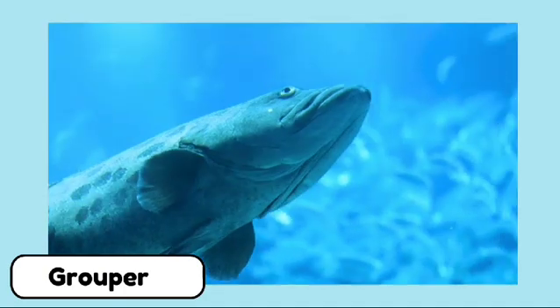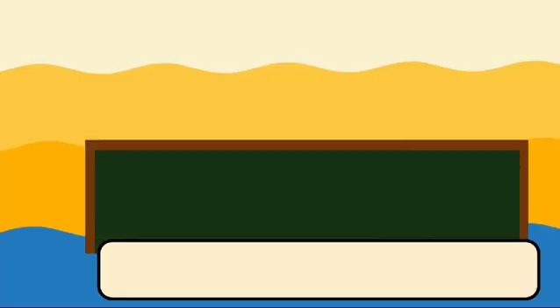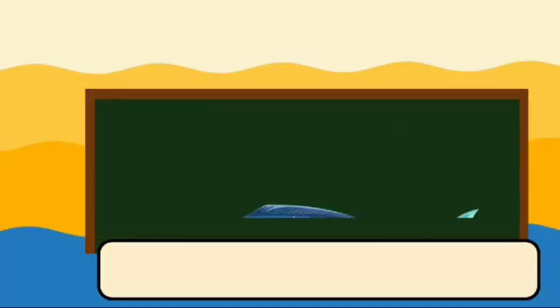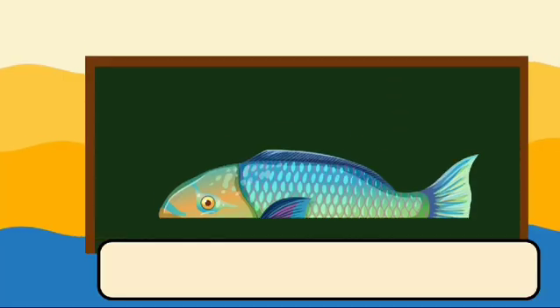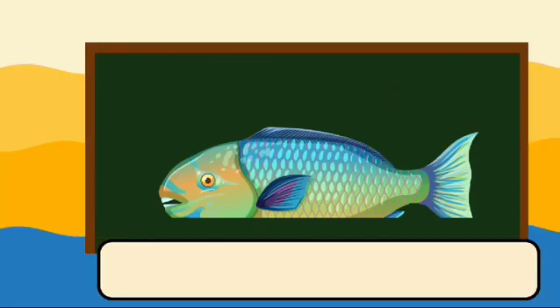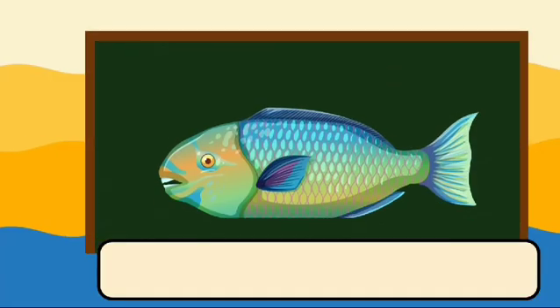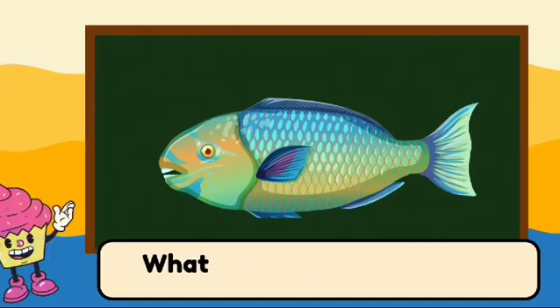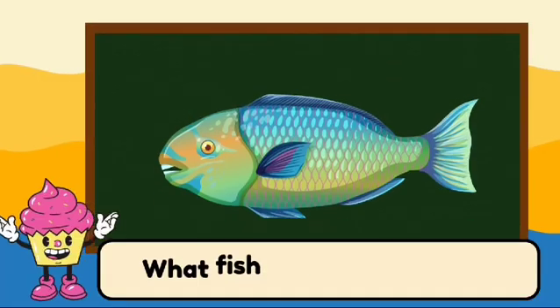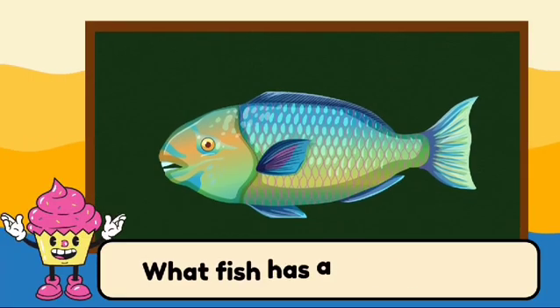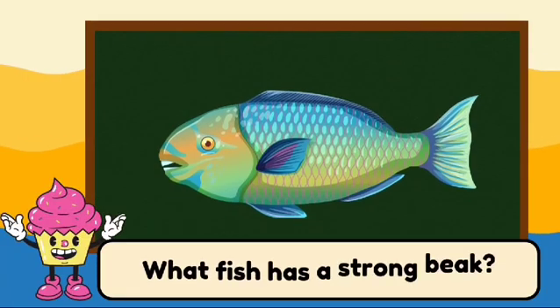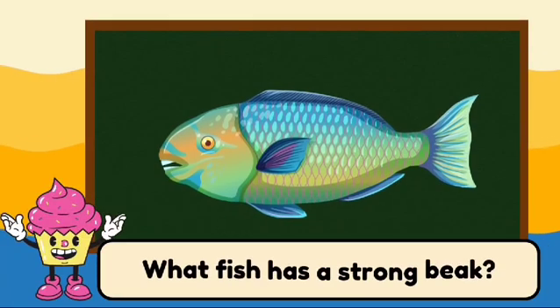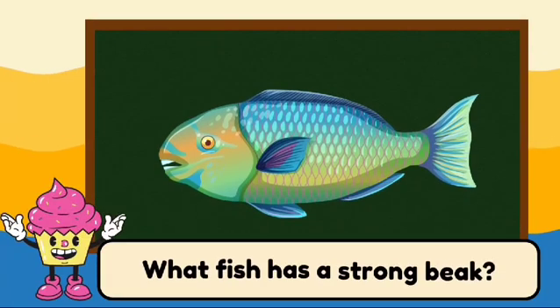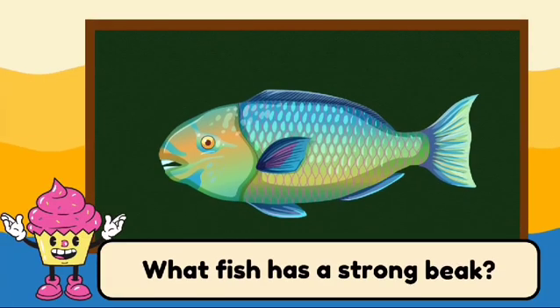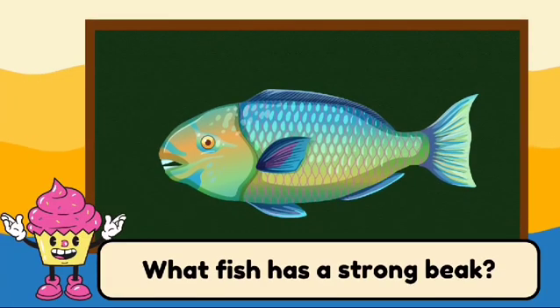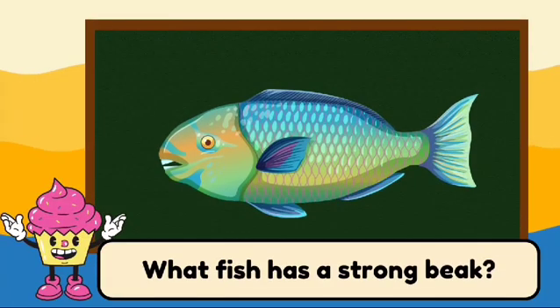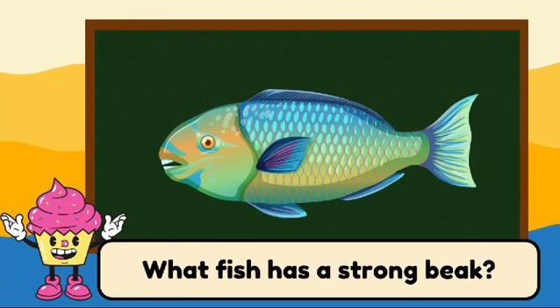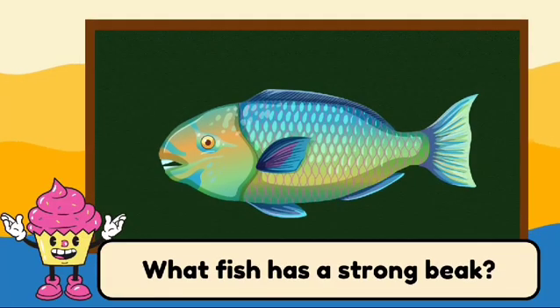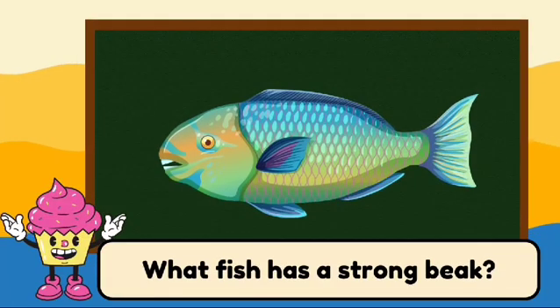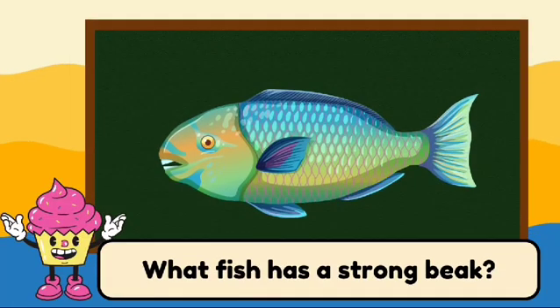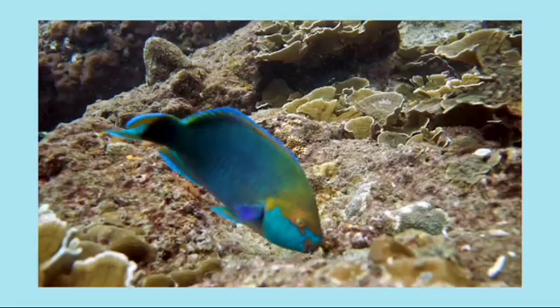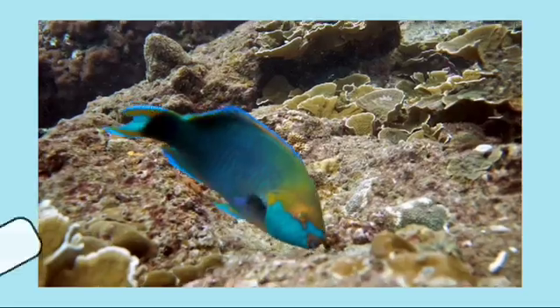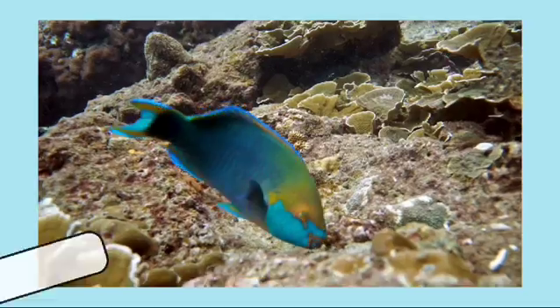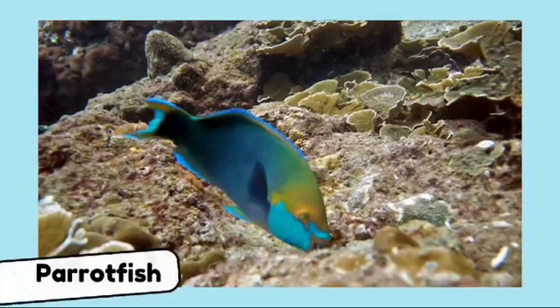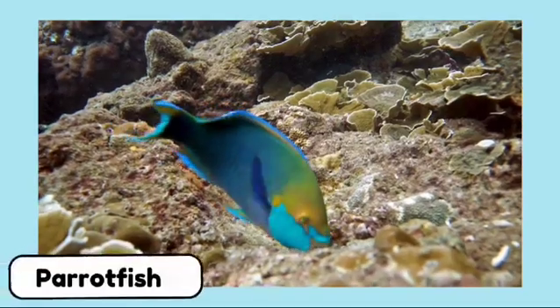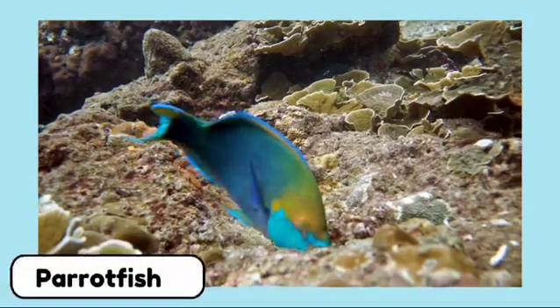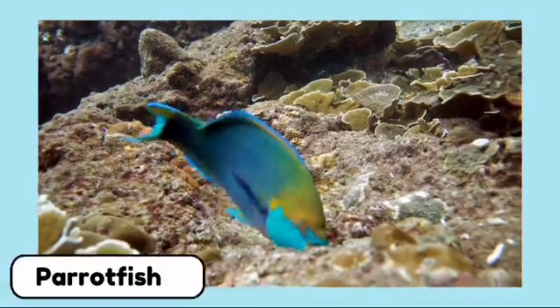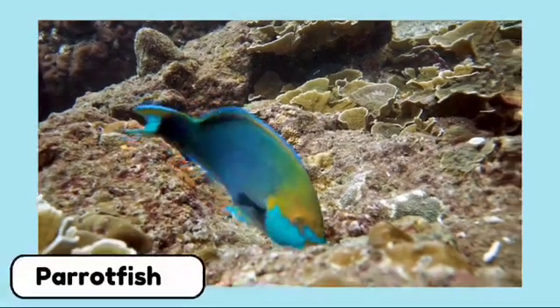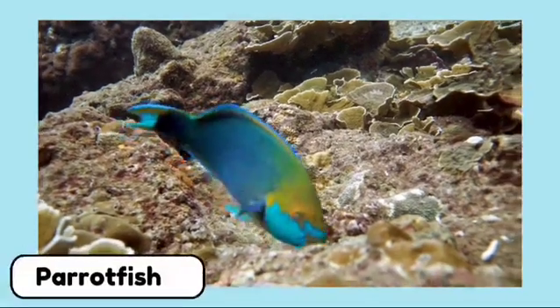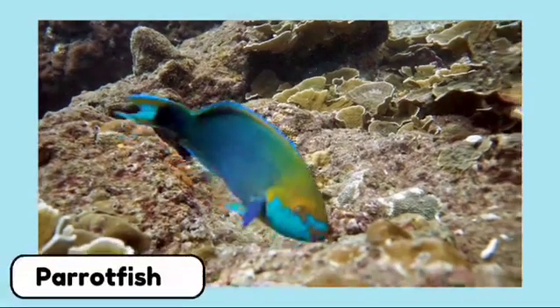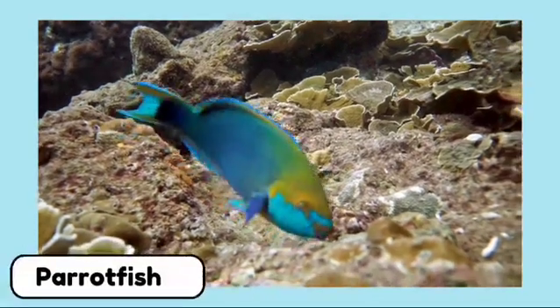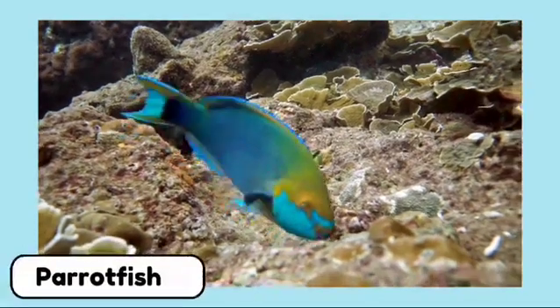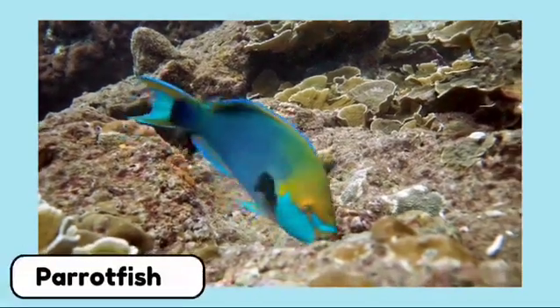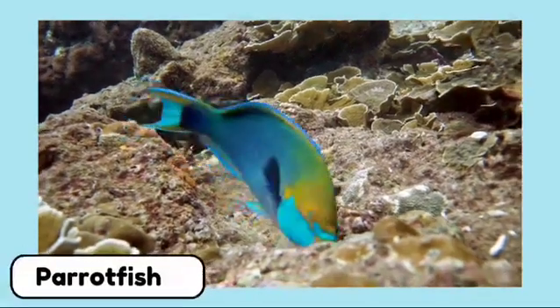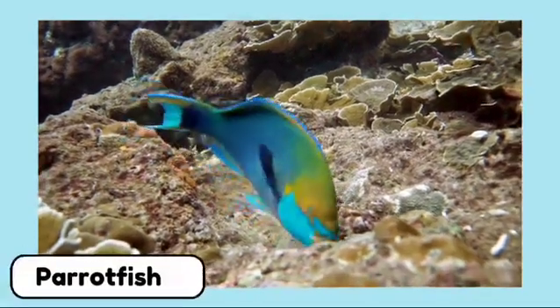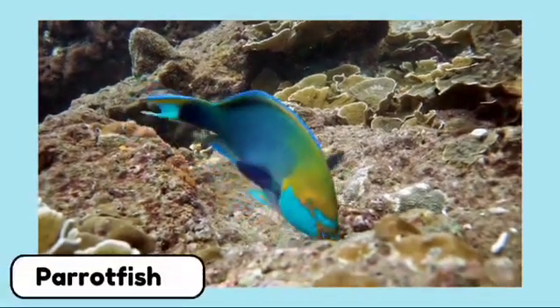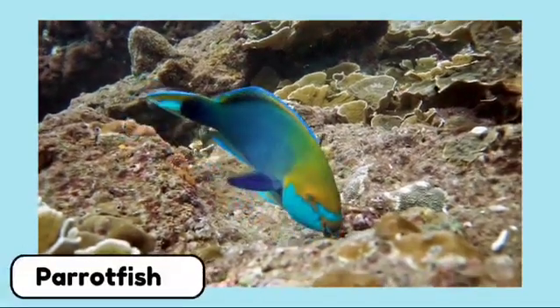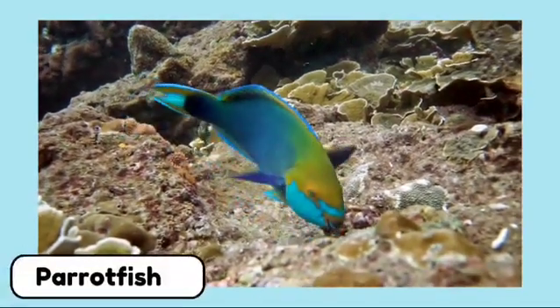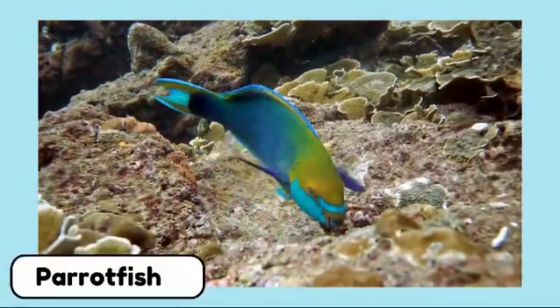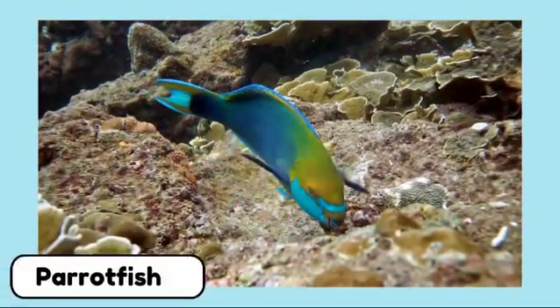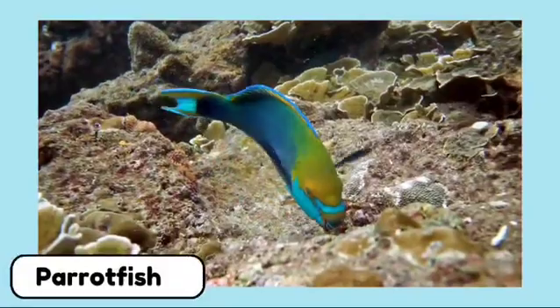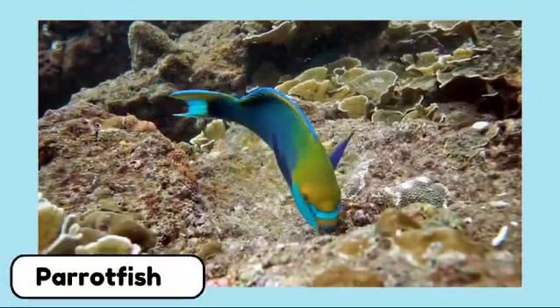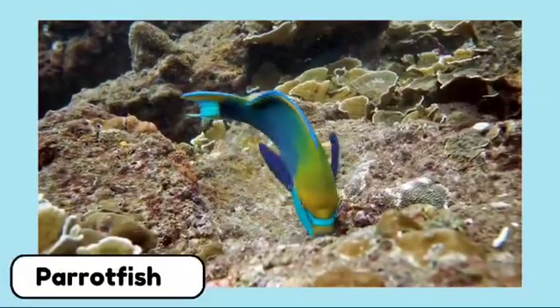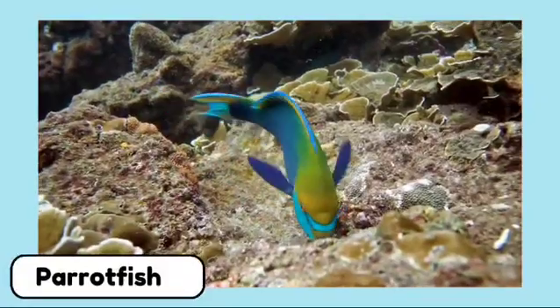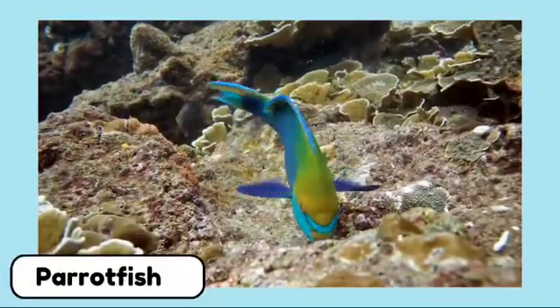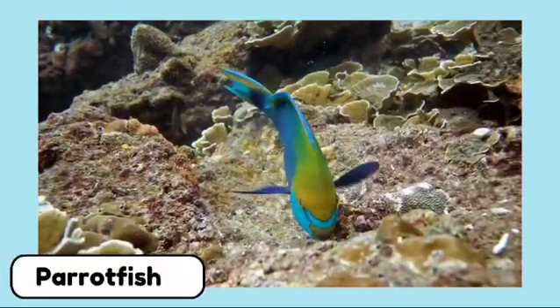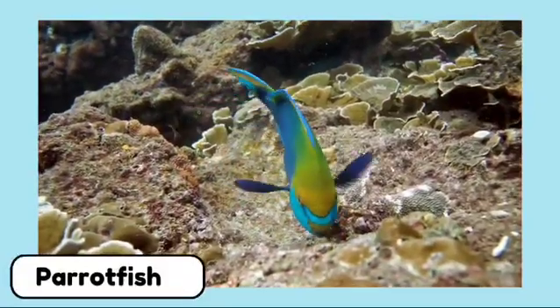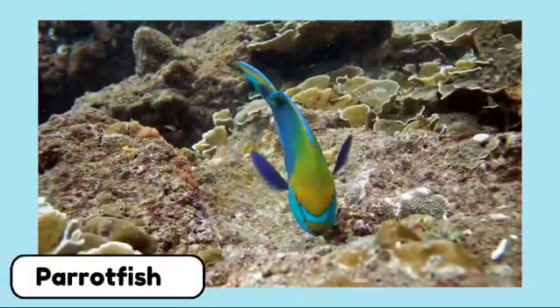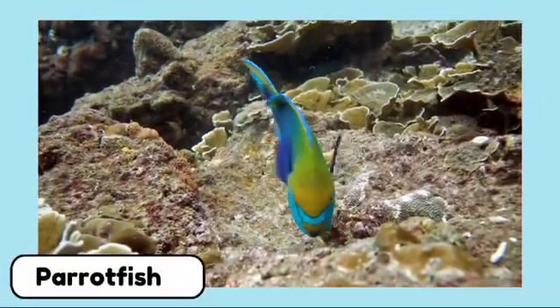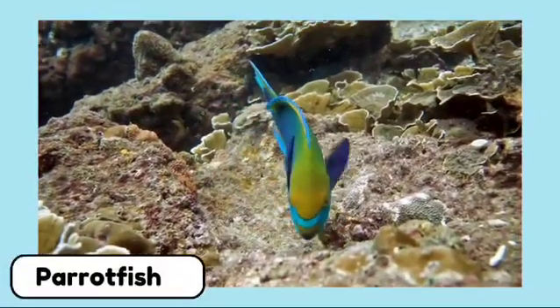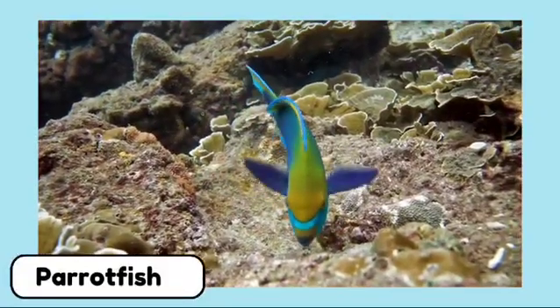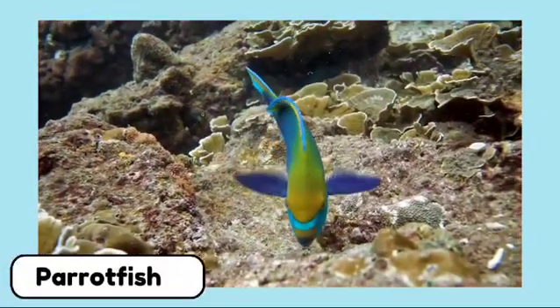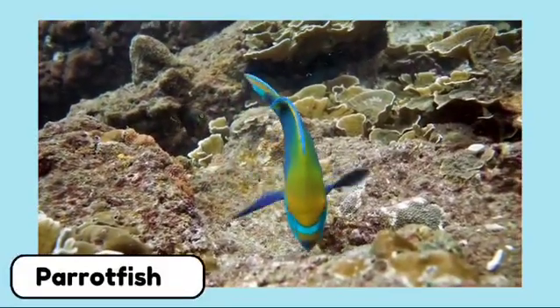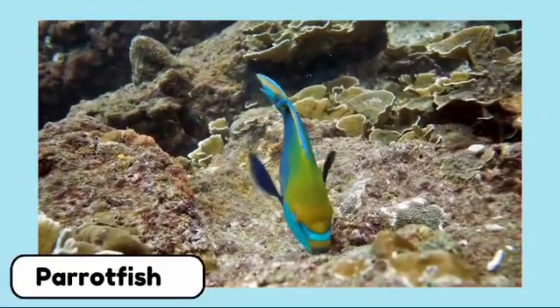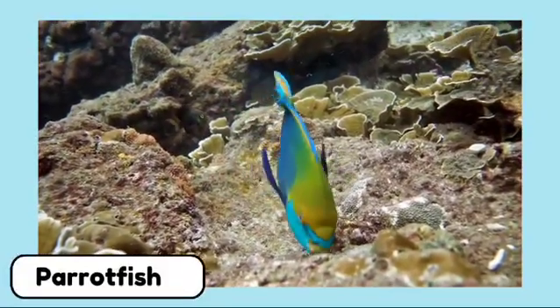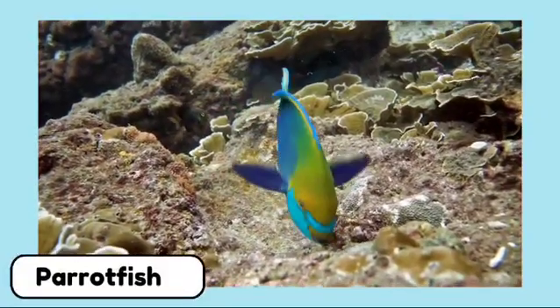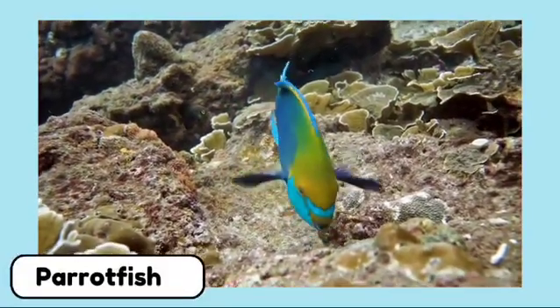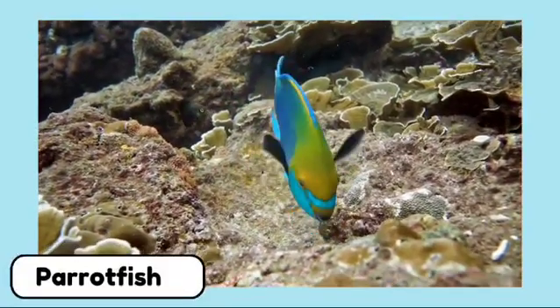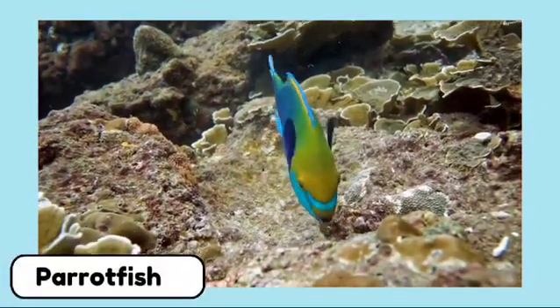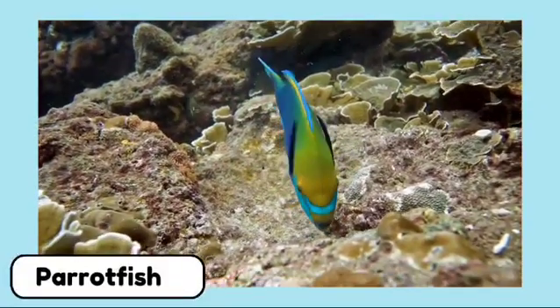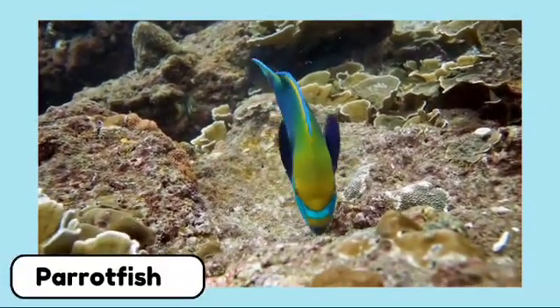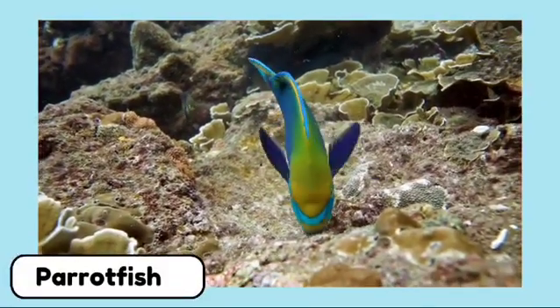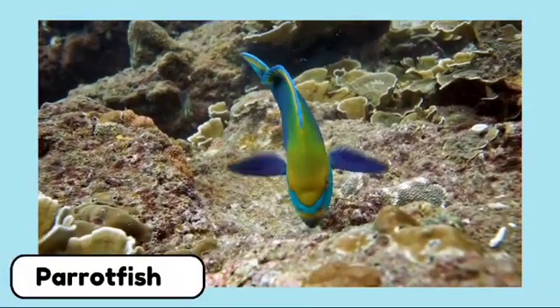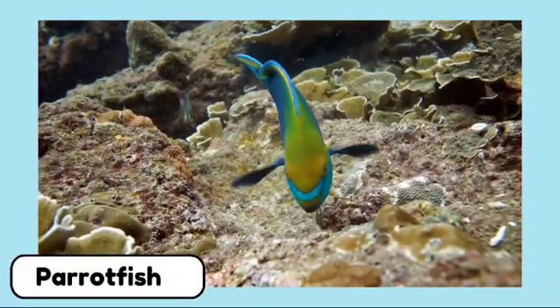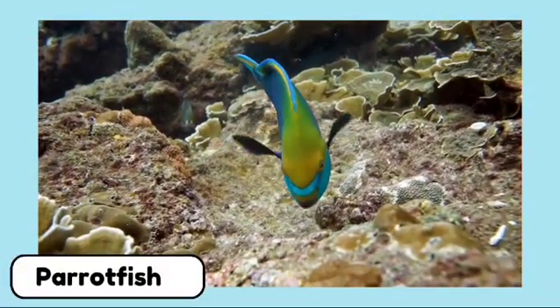What fish has a strong beak? This is a parrotfish. Parrotfish have strong beaks that help them eat coral.